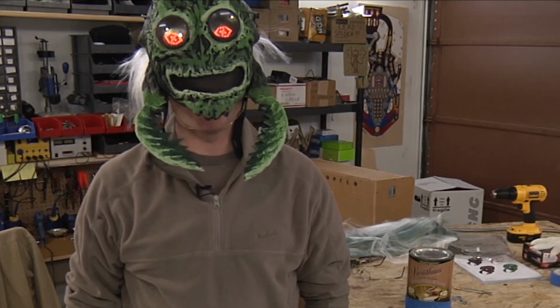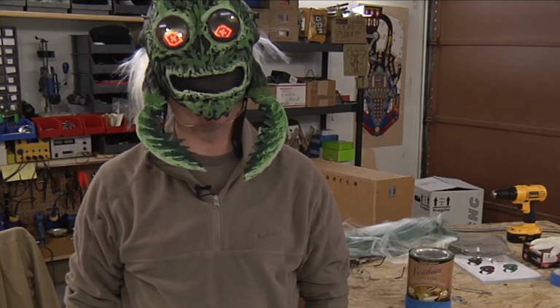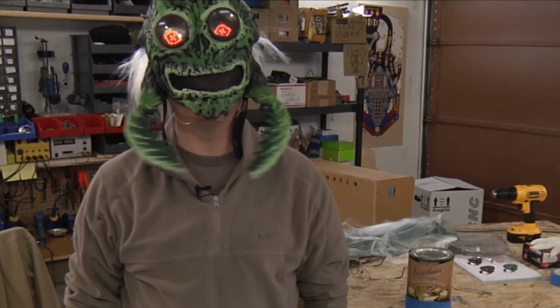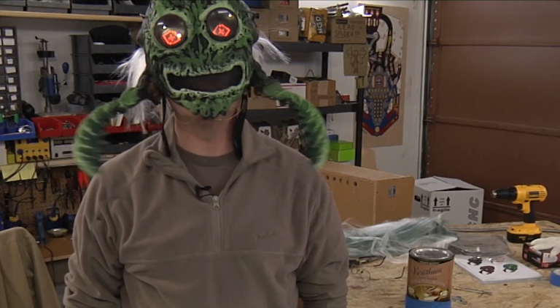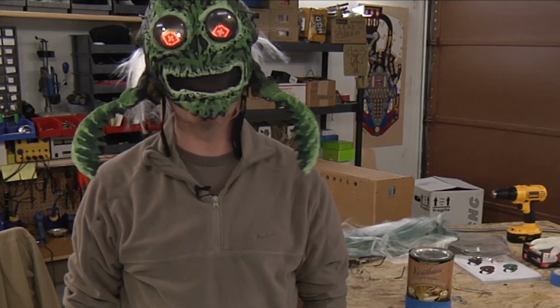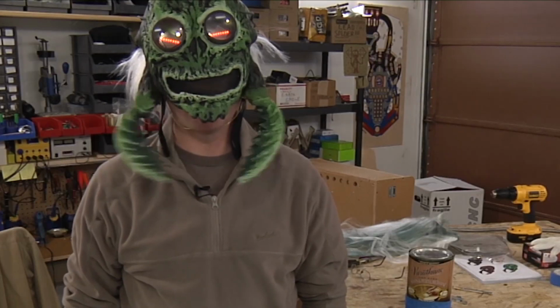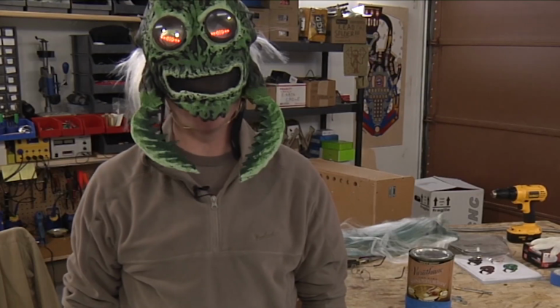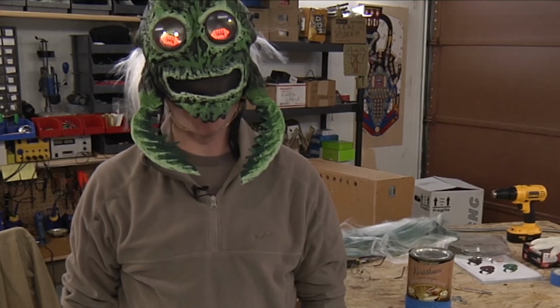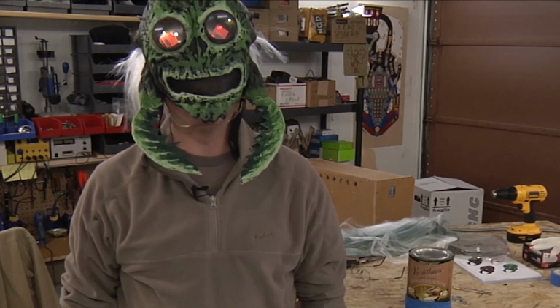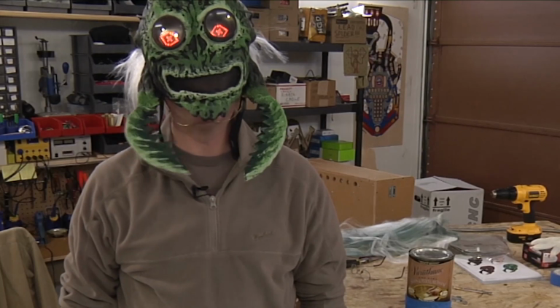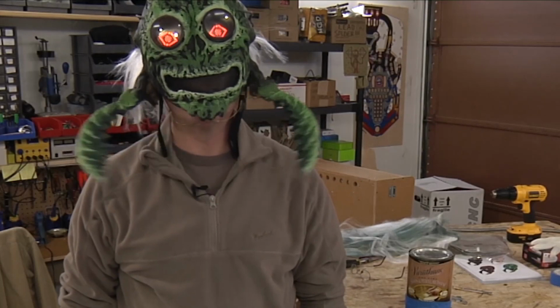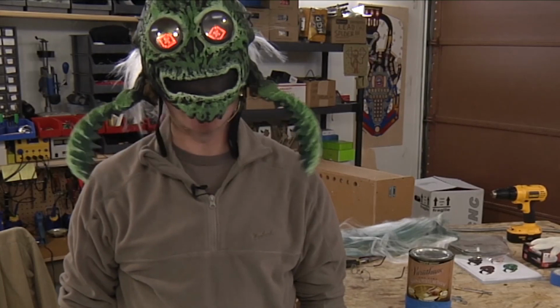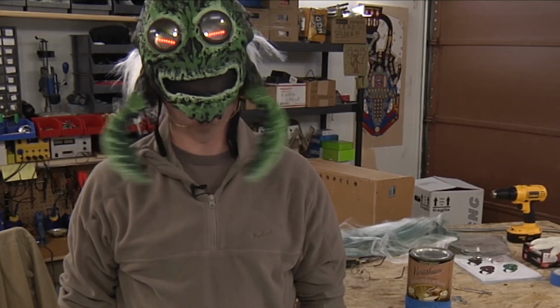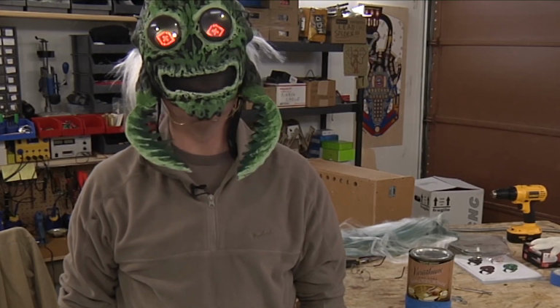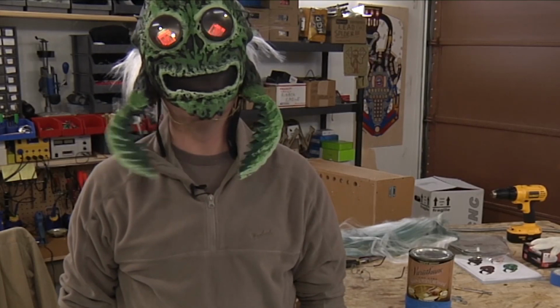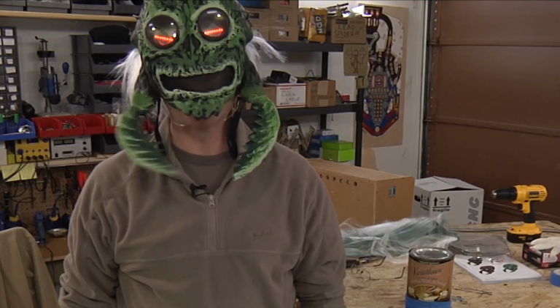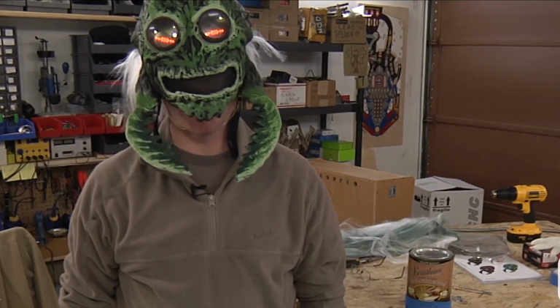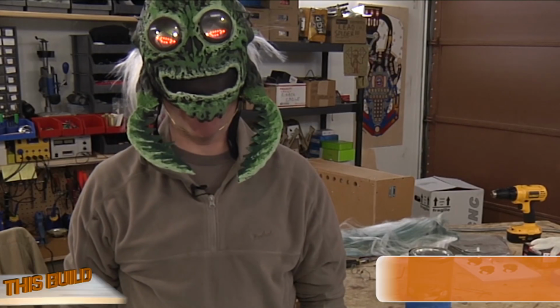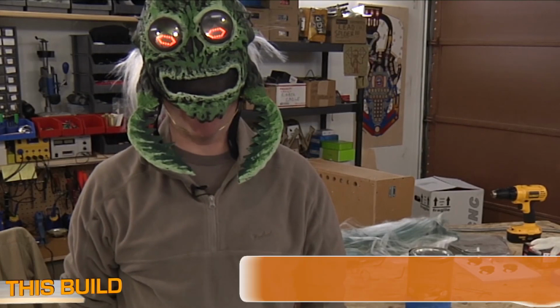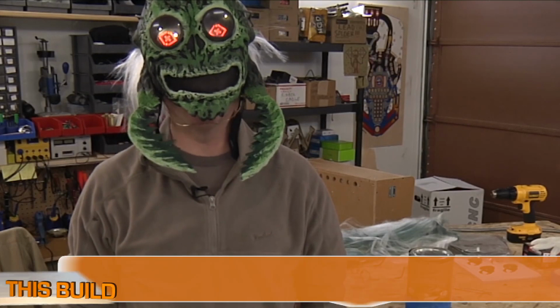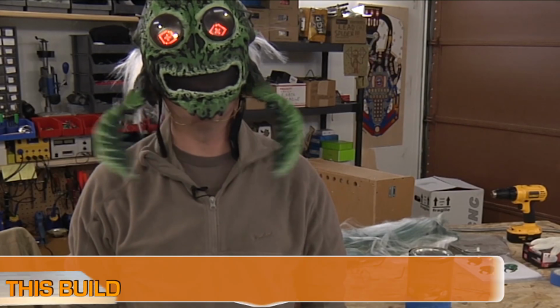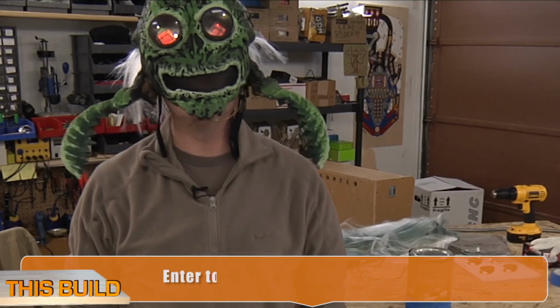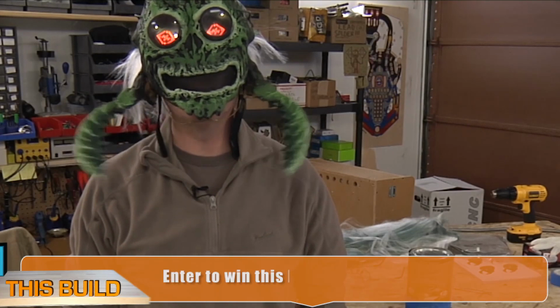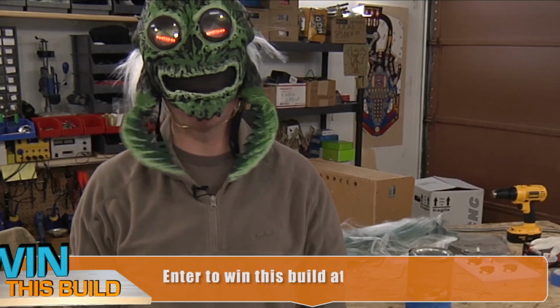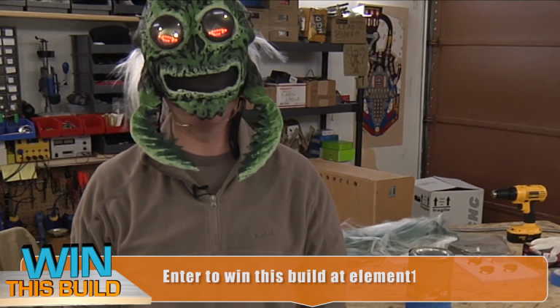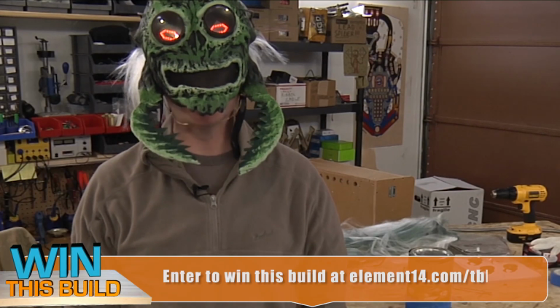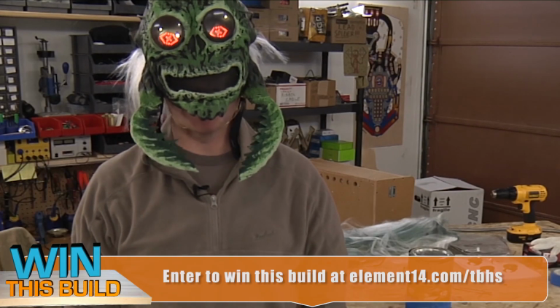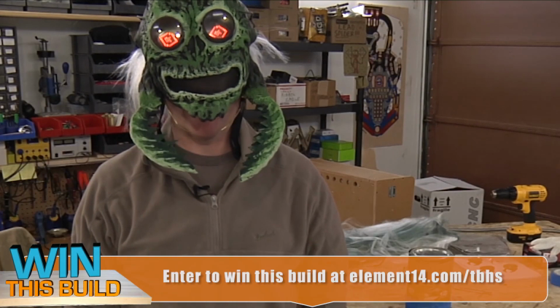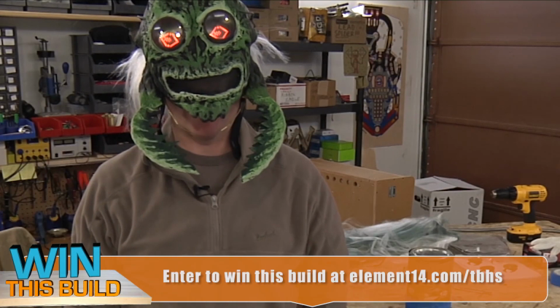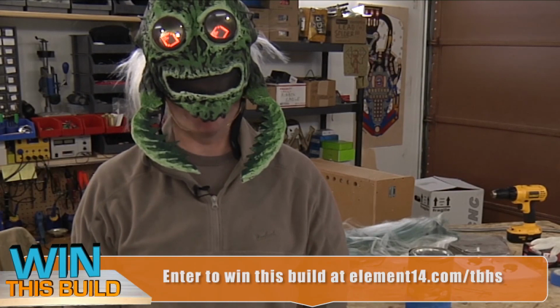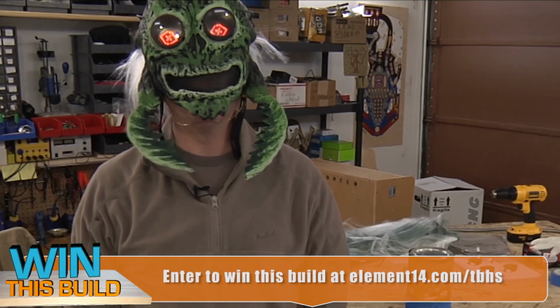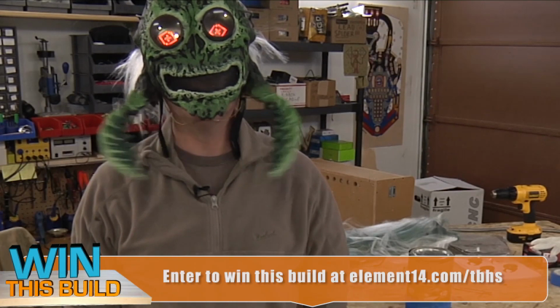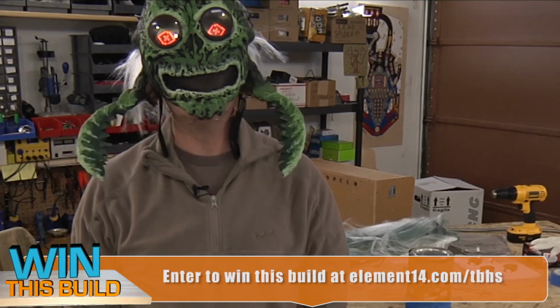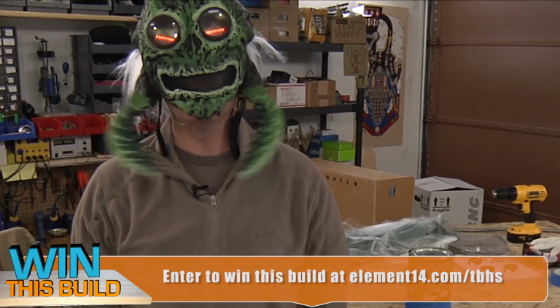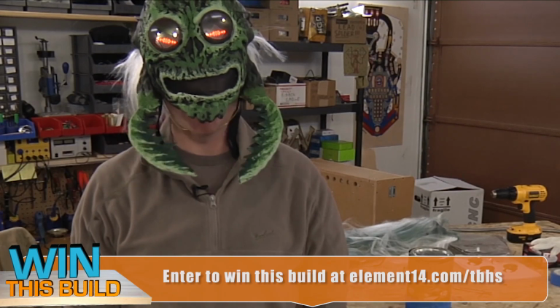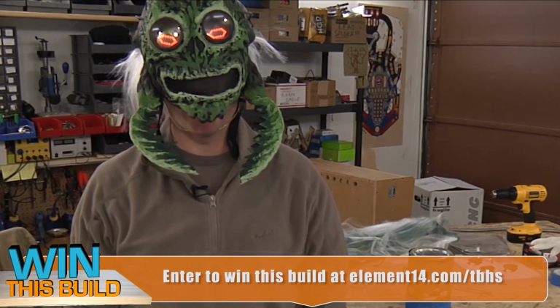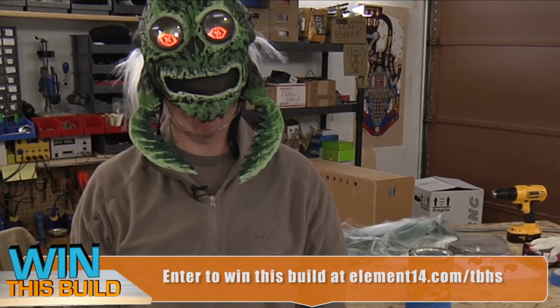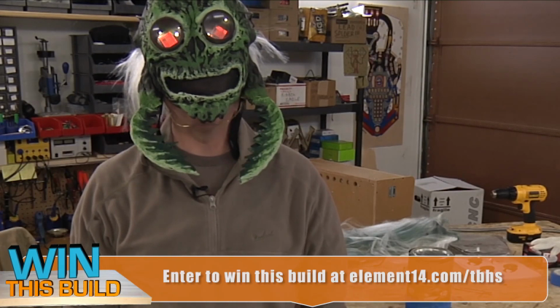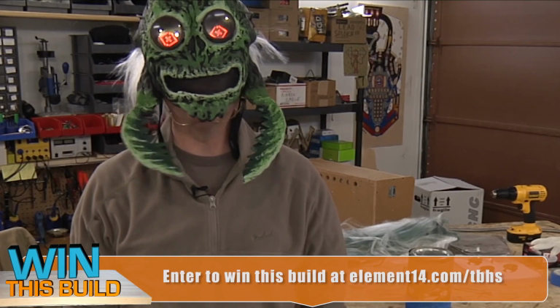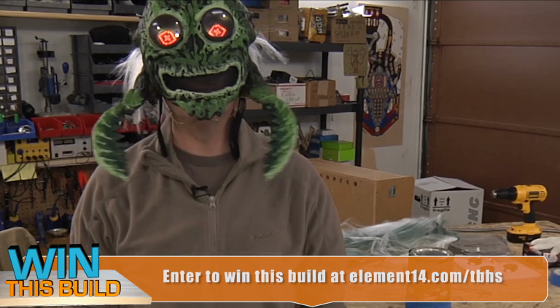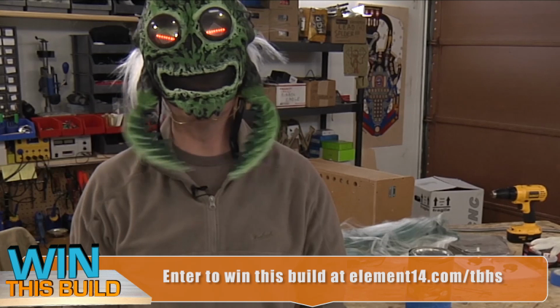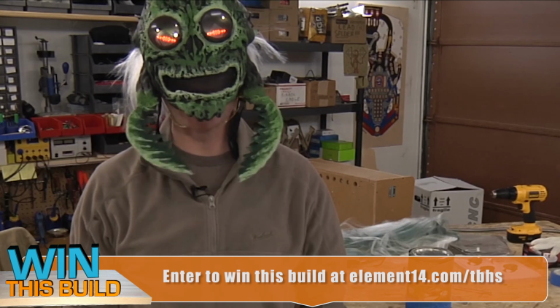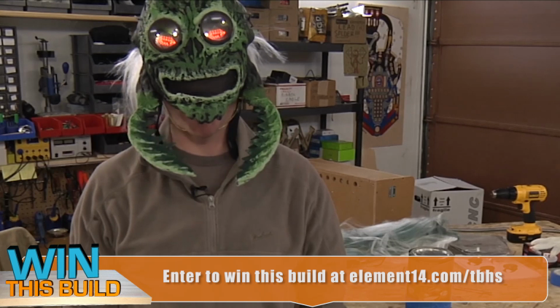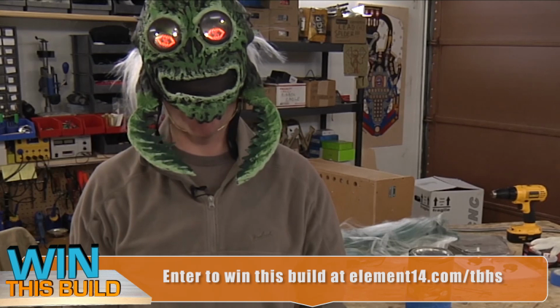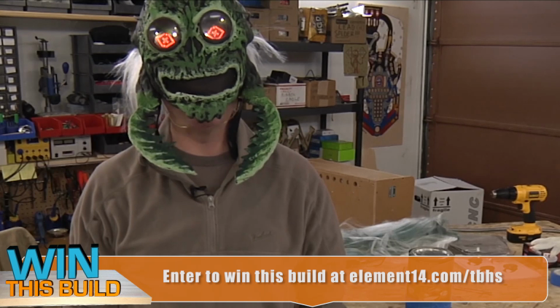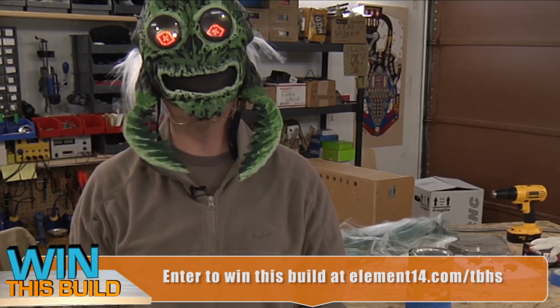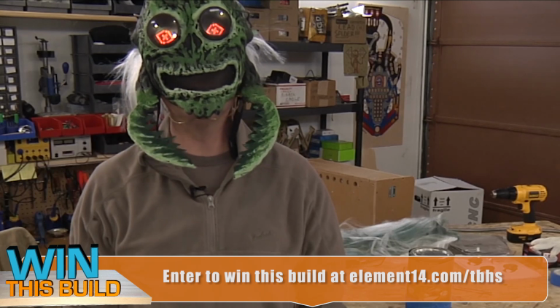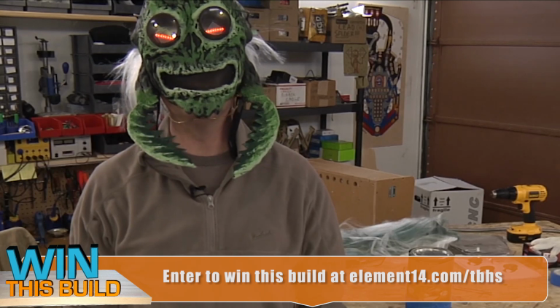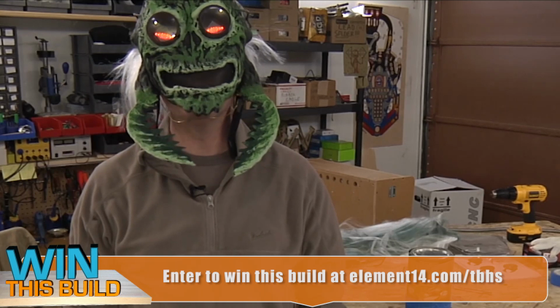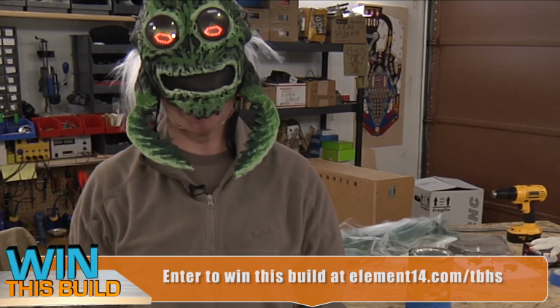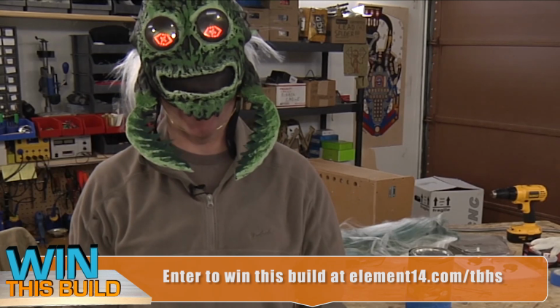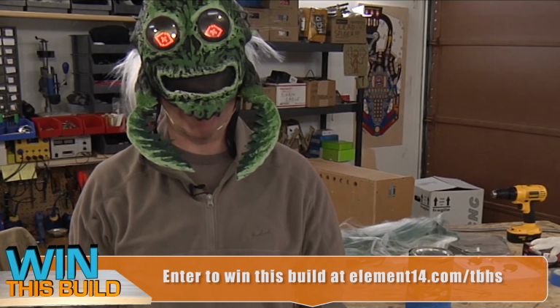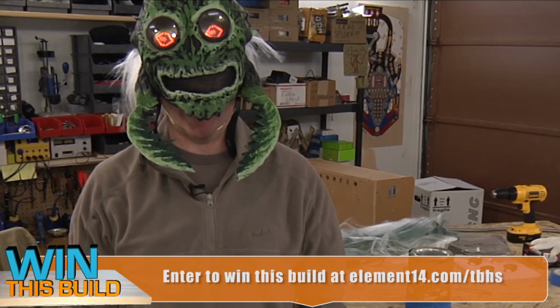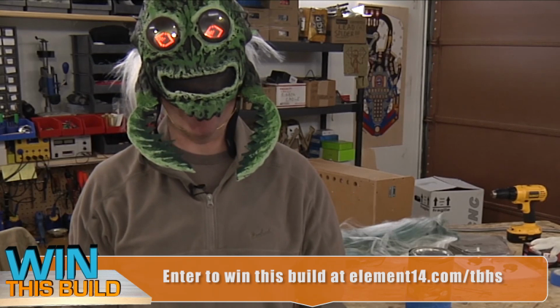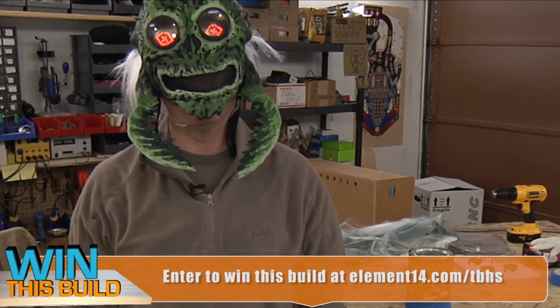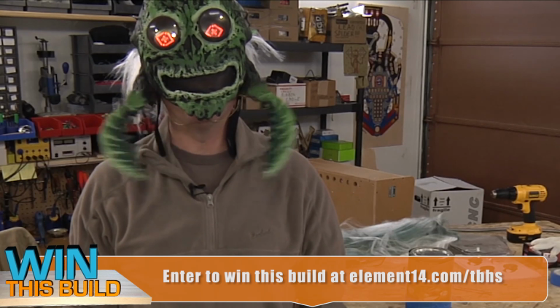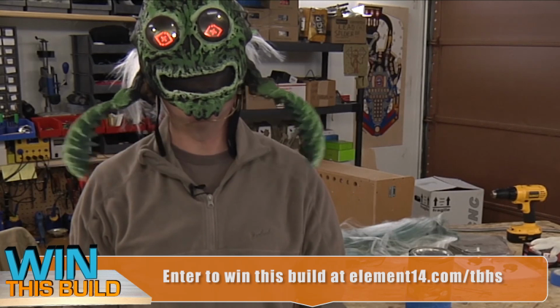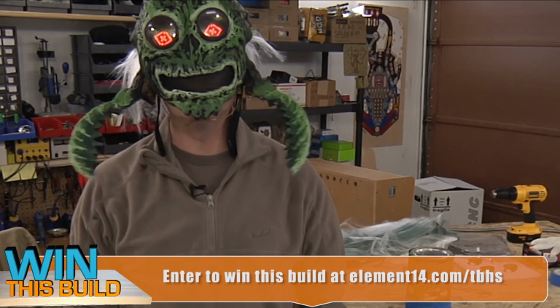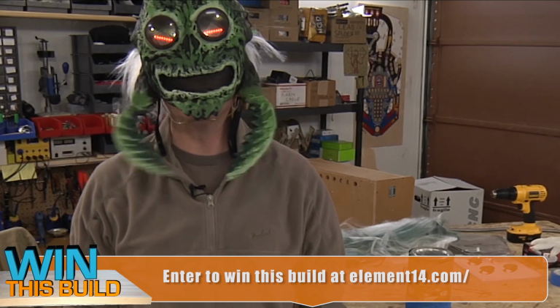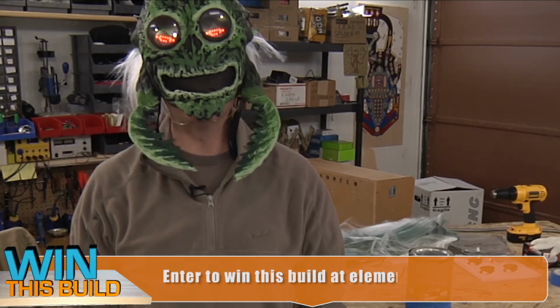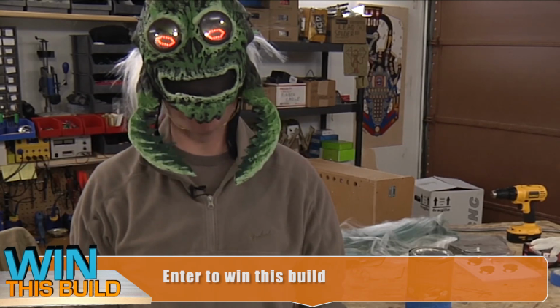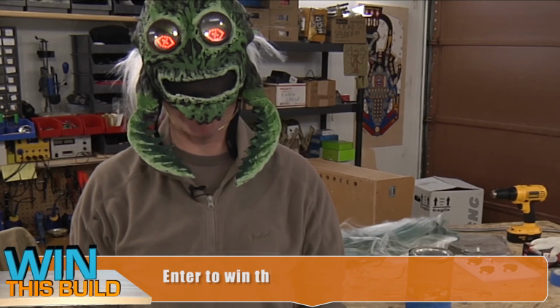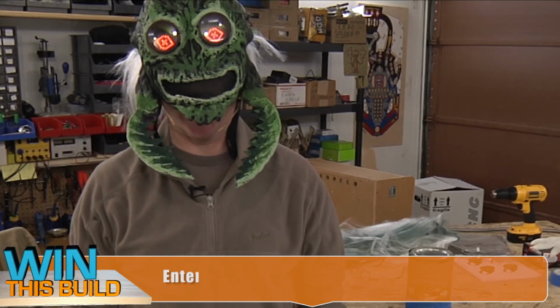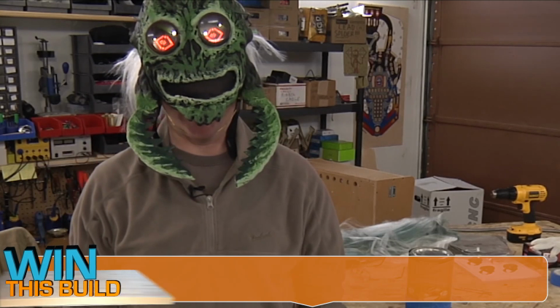That's all the time we have for today. In the next episode of the Ben Heck Show, we're going to build a replica of the Apple One computer. We'll see you then.